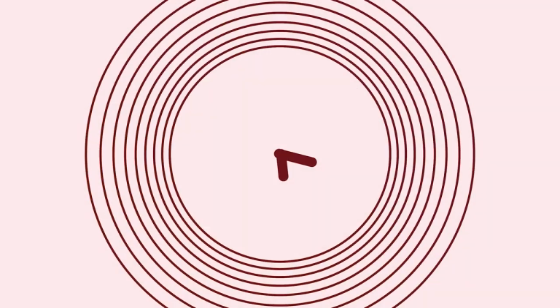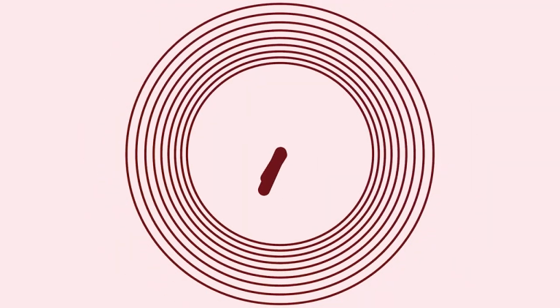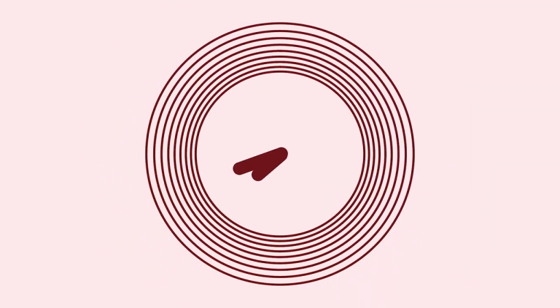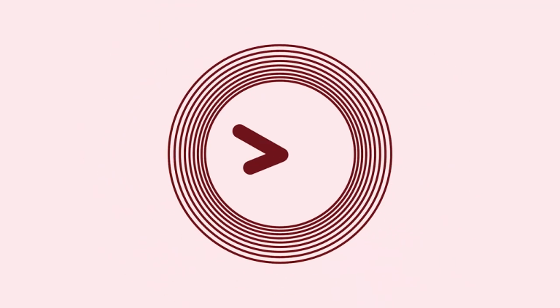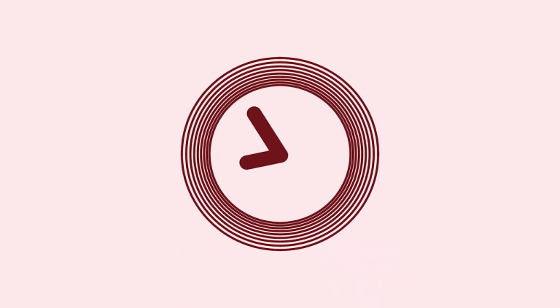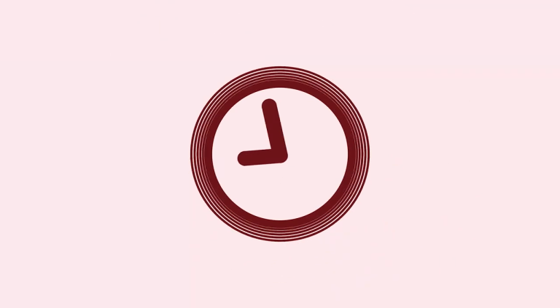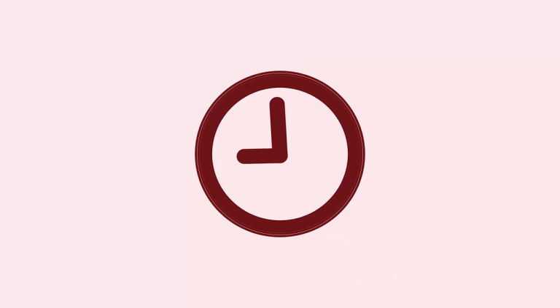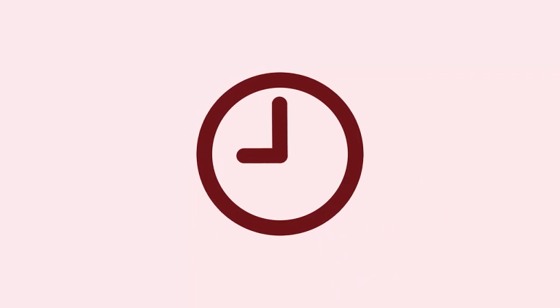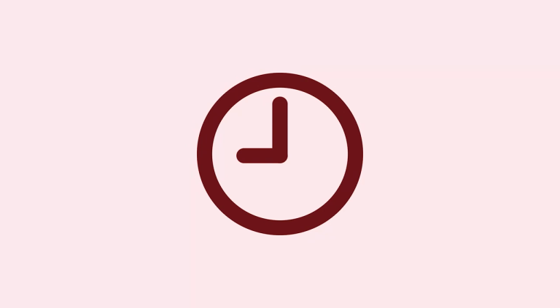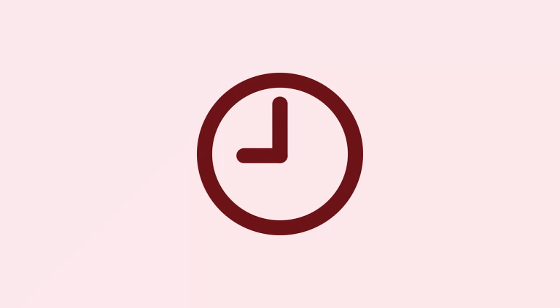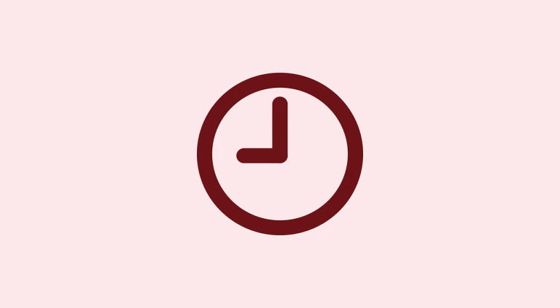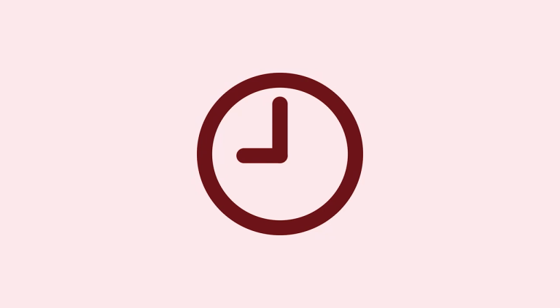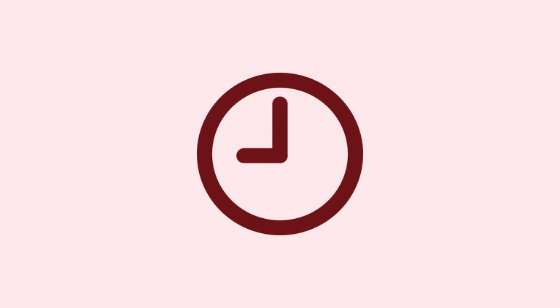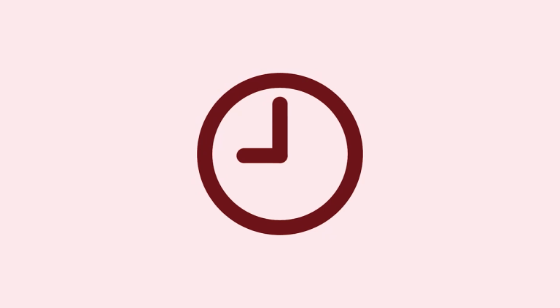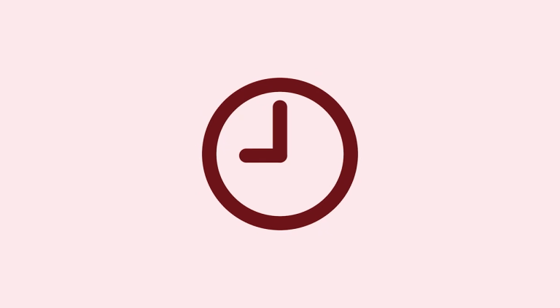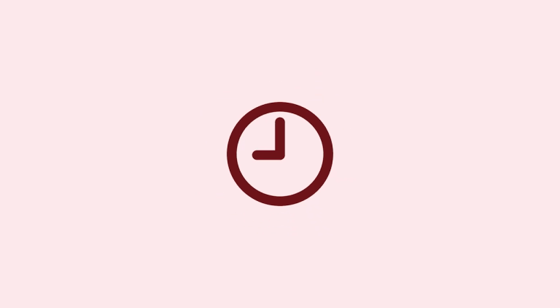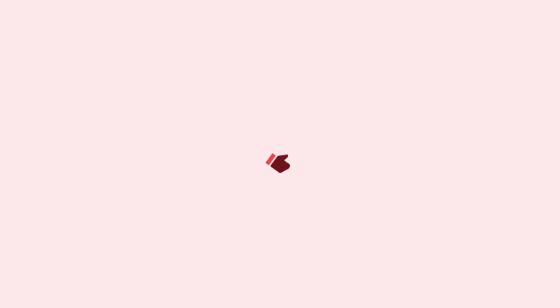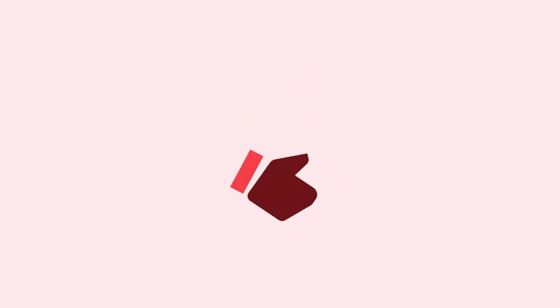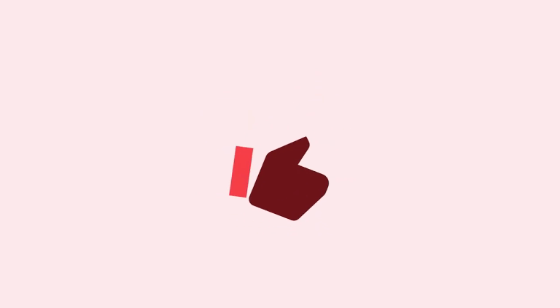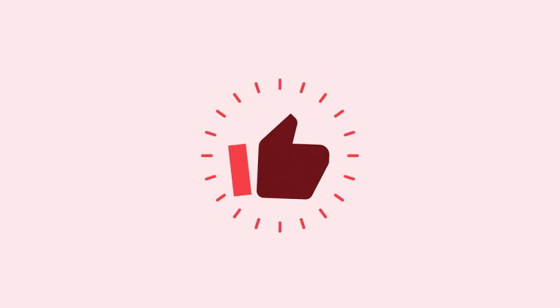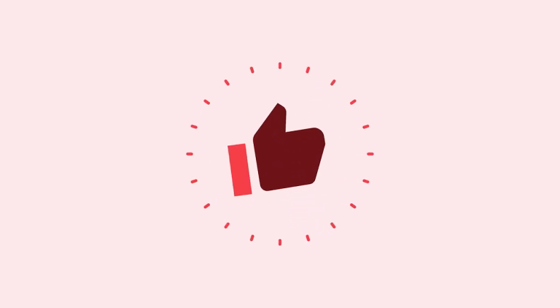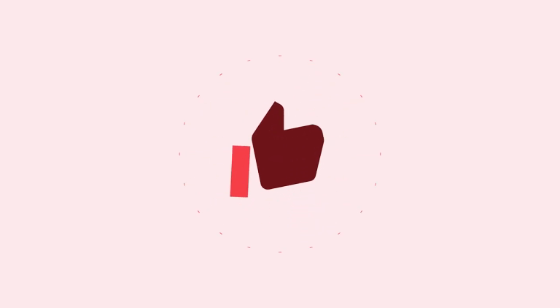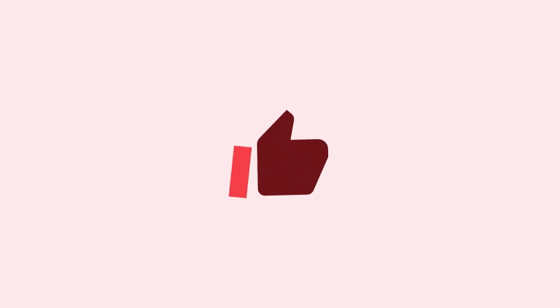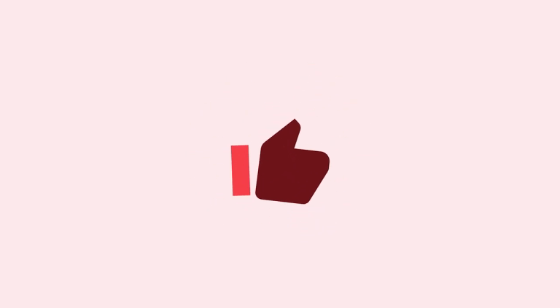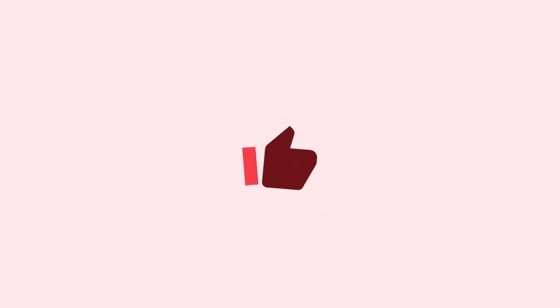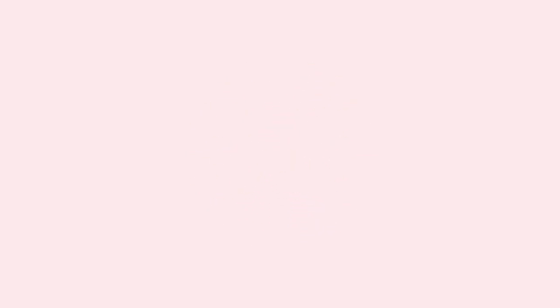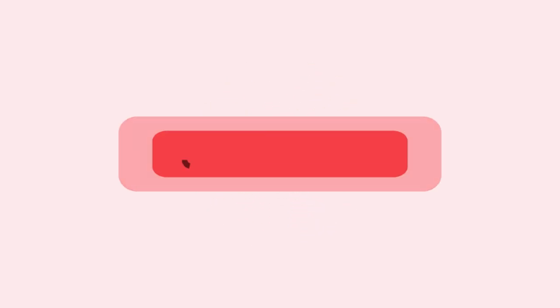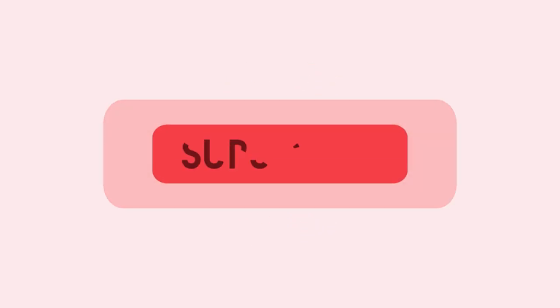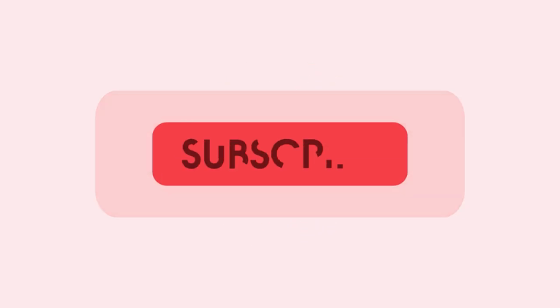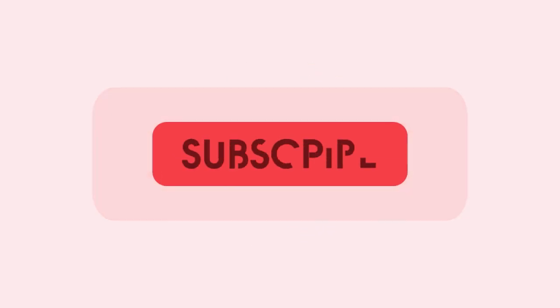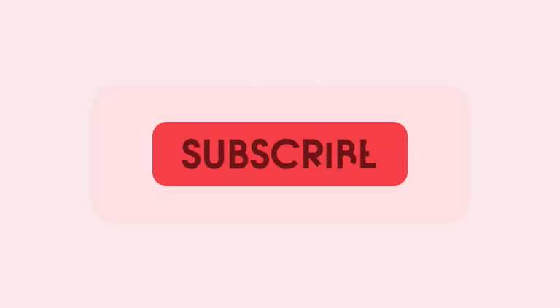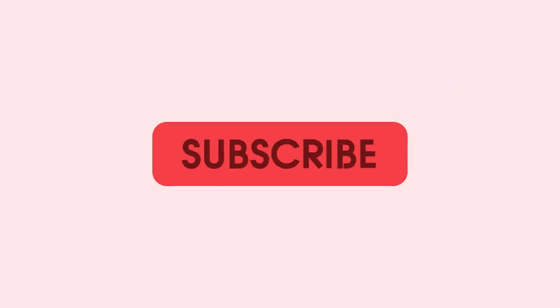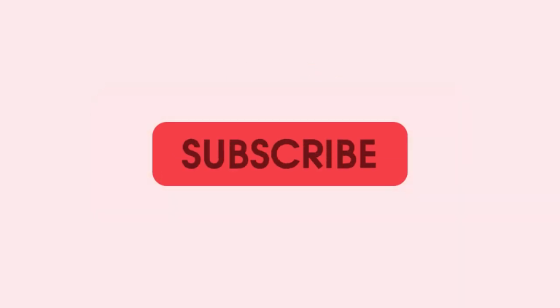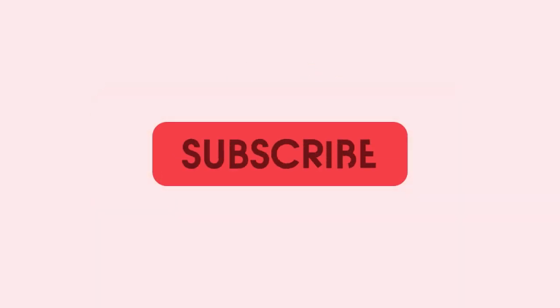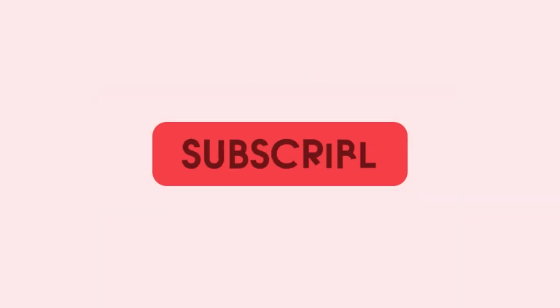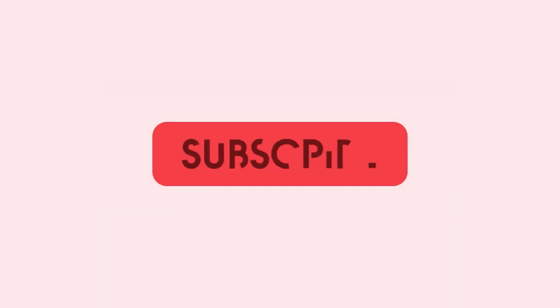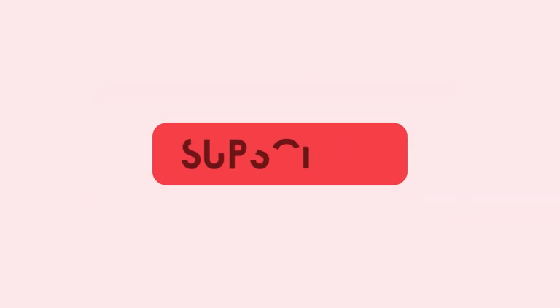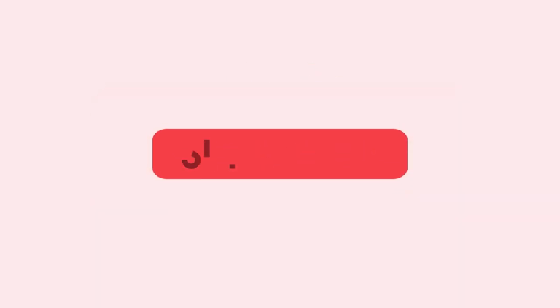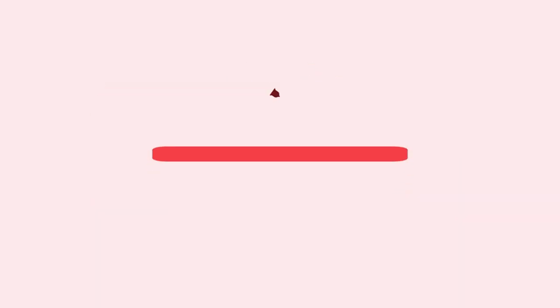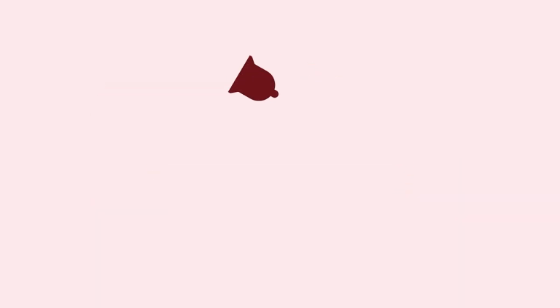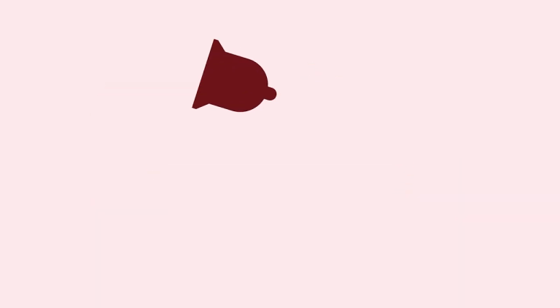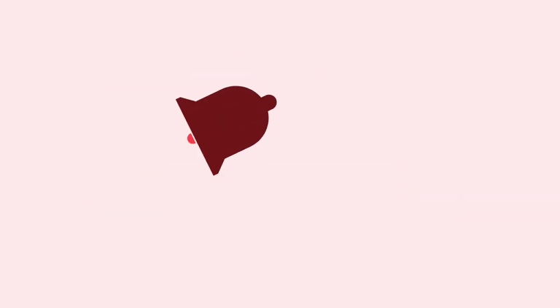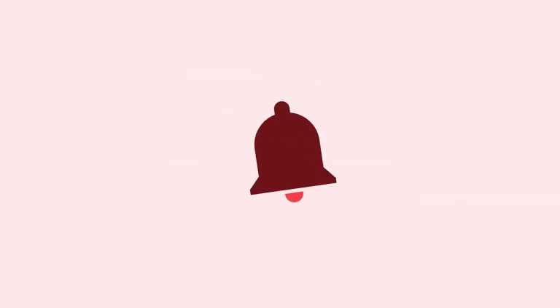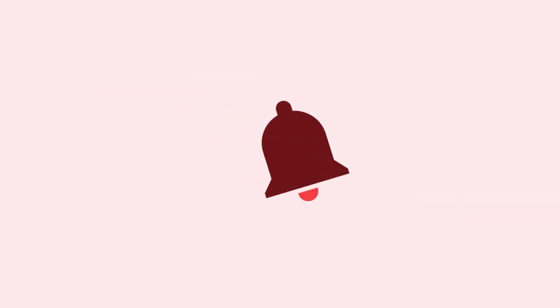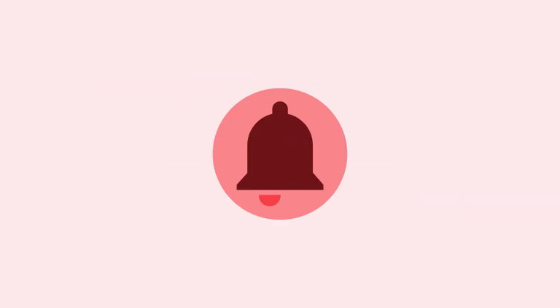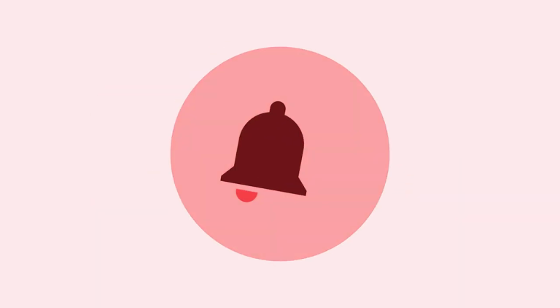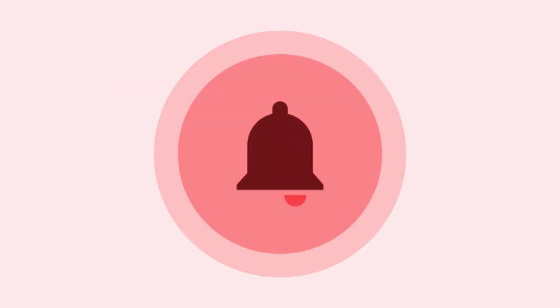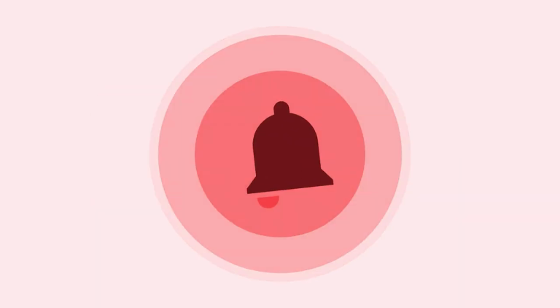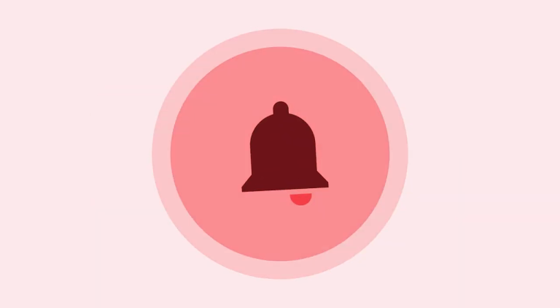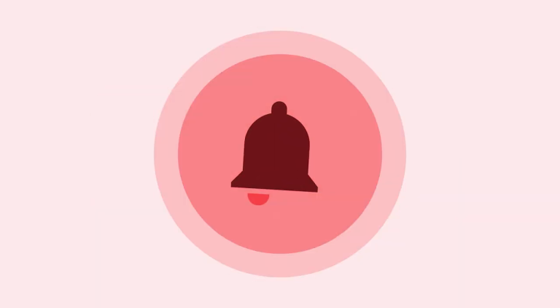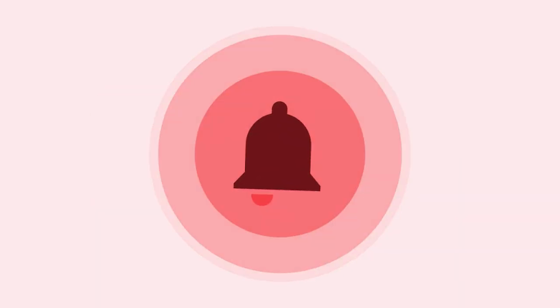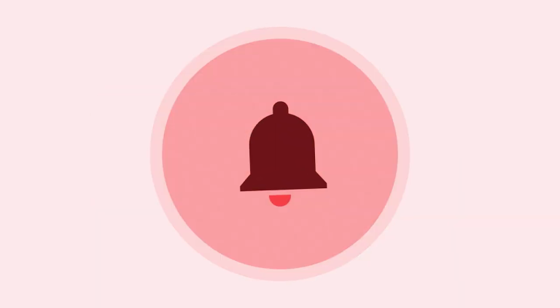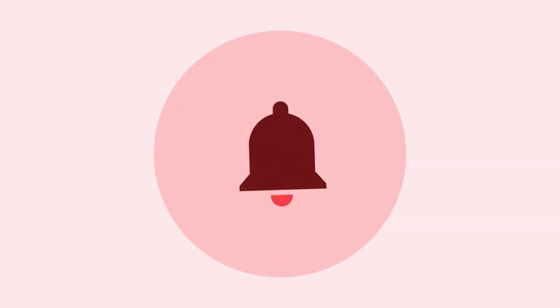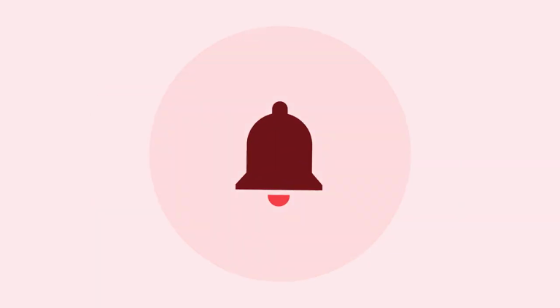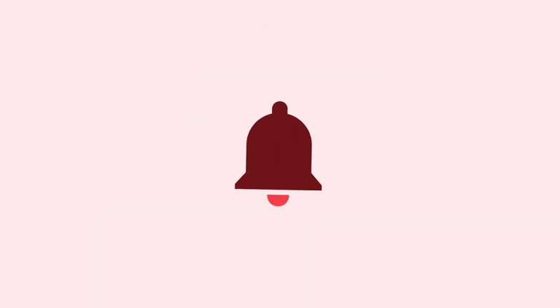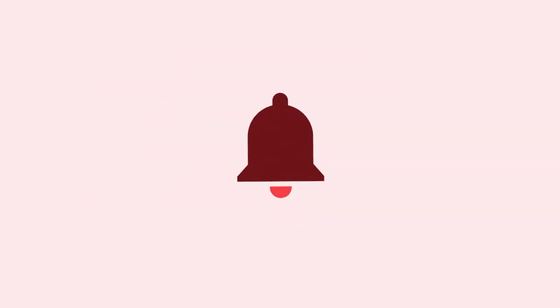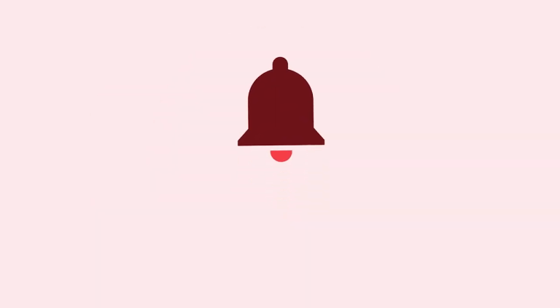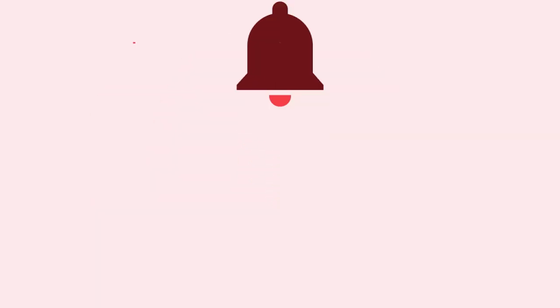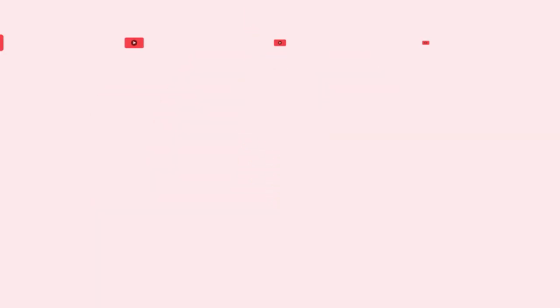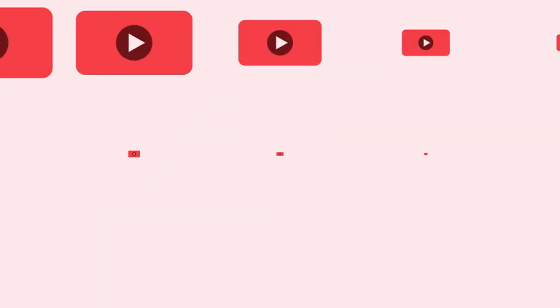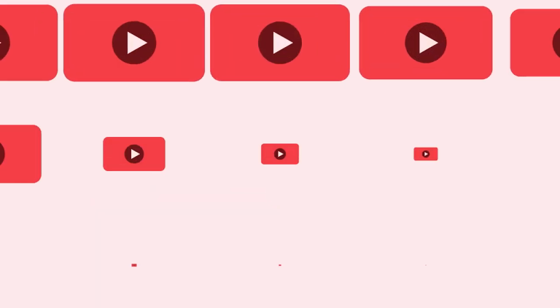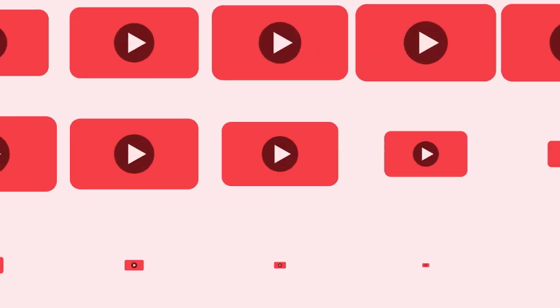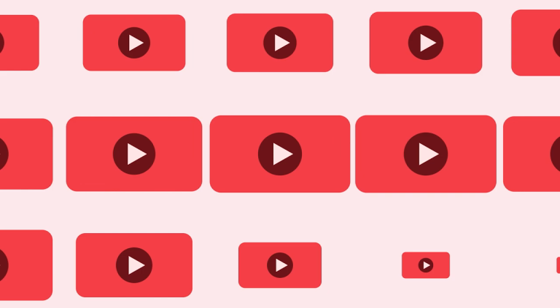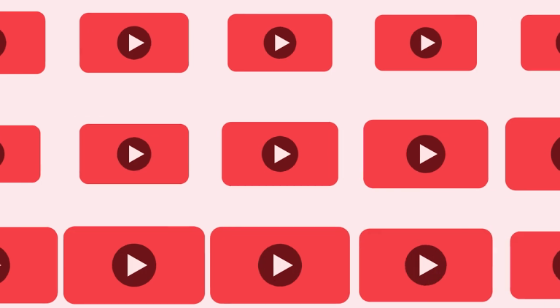Thanks for watching 9to5toys. Be sure to like, subscribe, and enable notifications with the bell icon so you don't miss any upcoming videos.